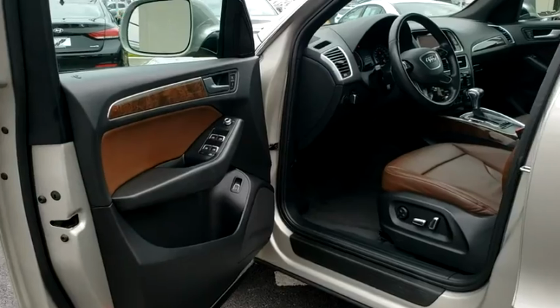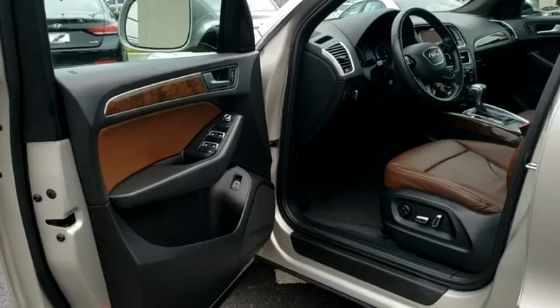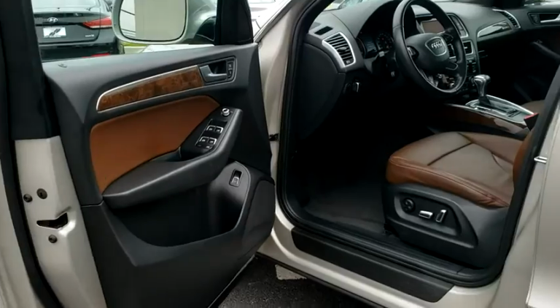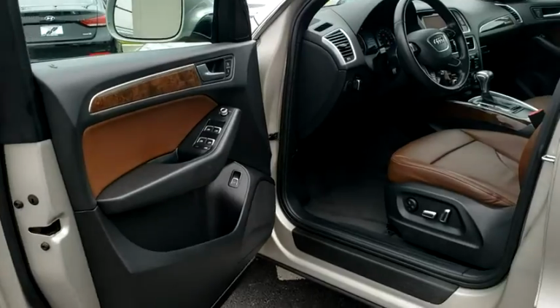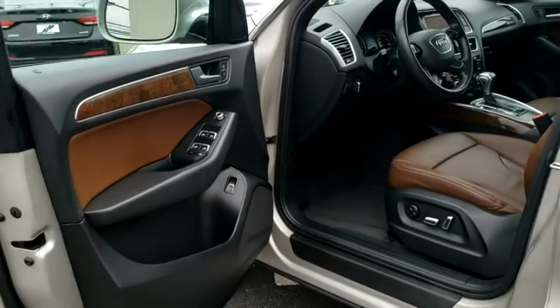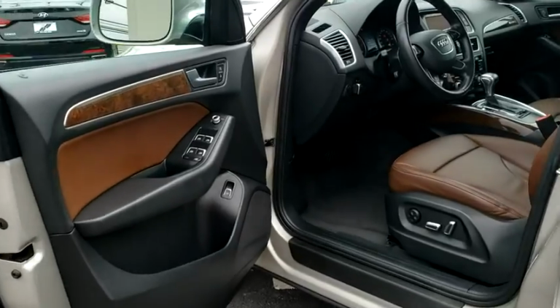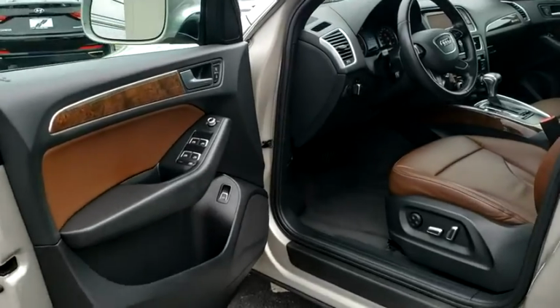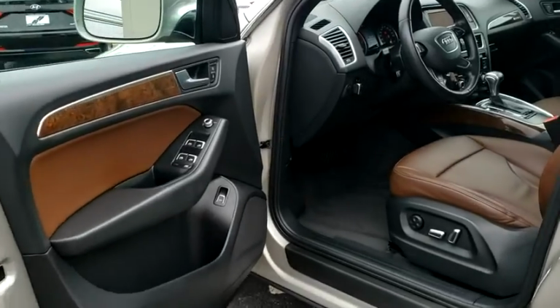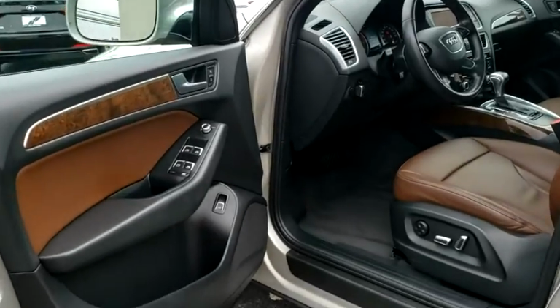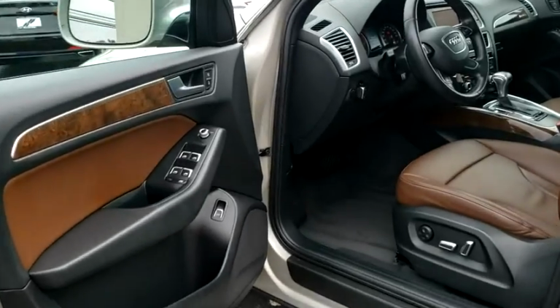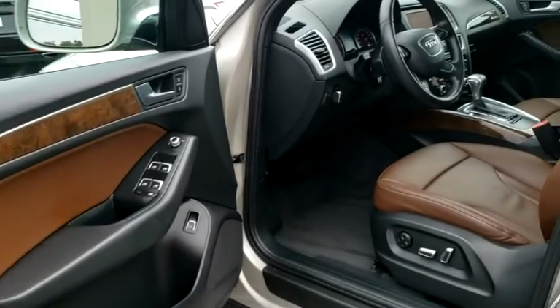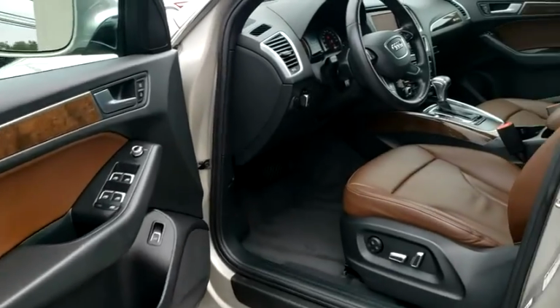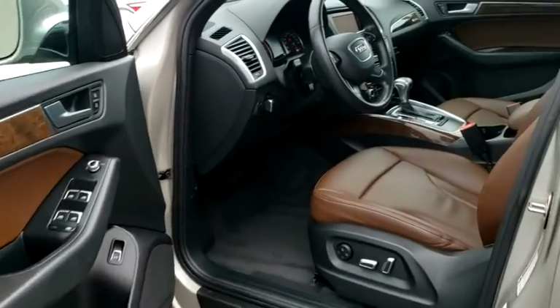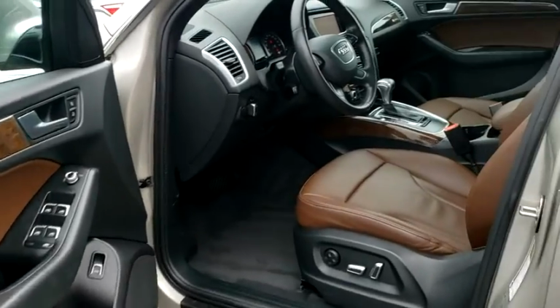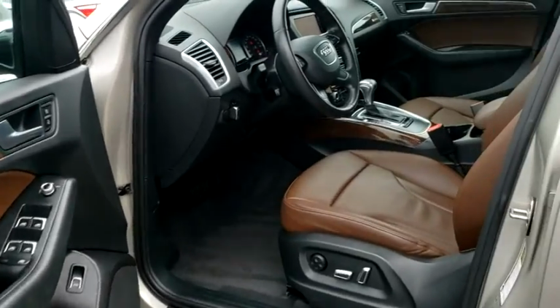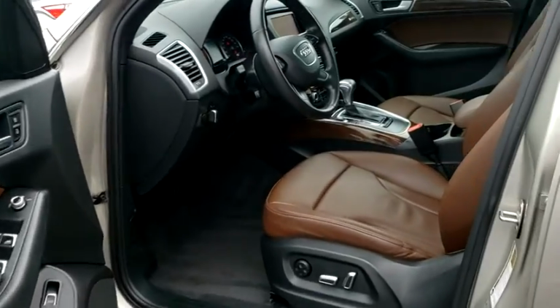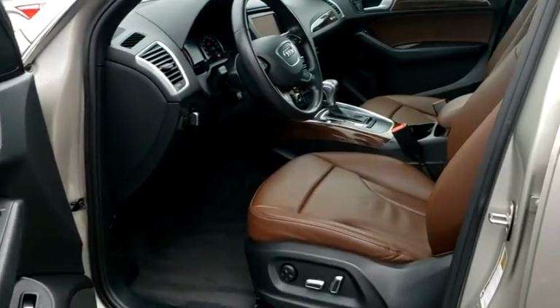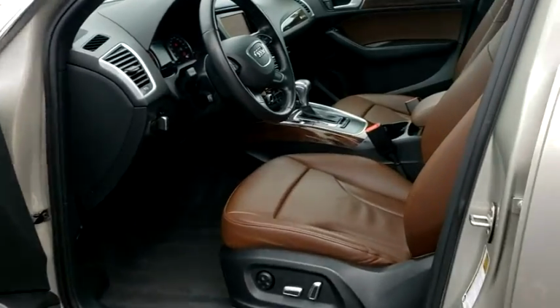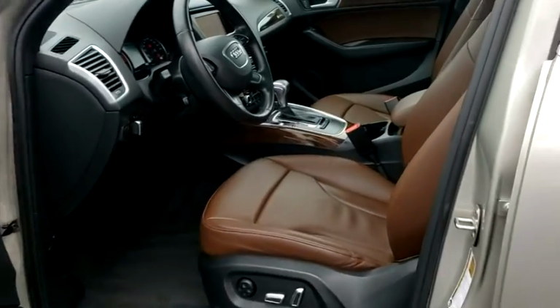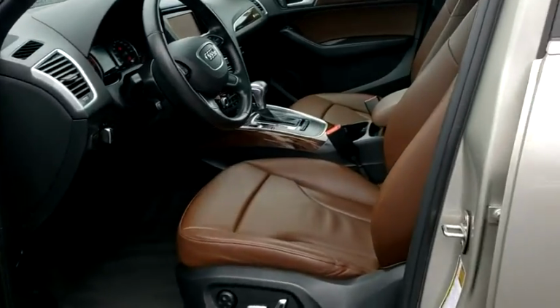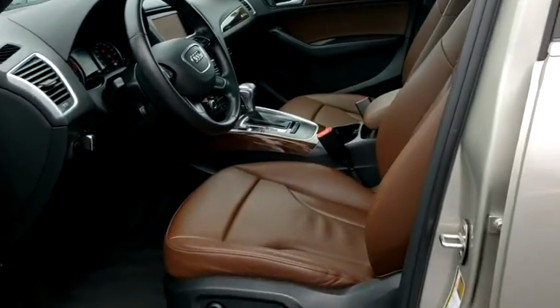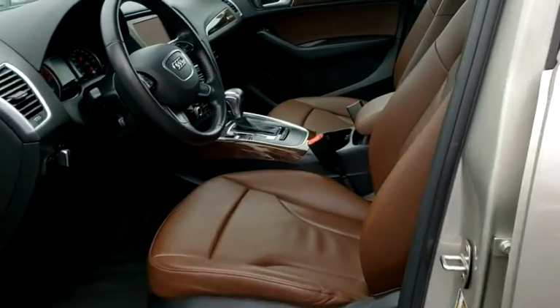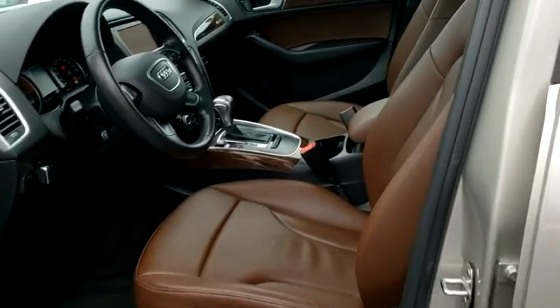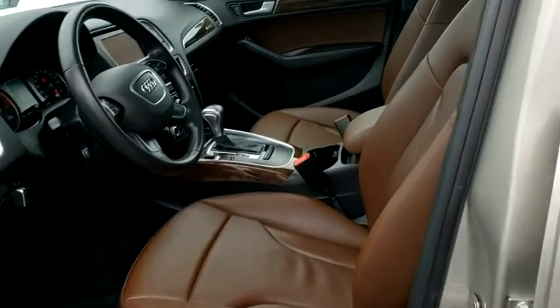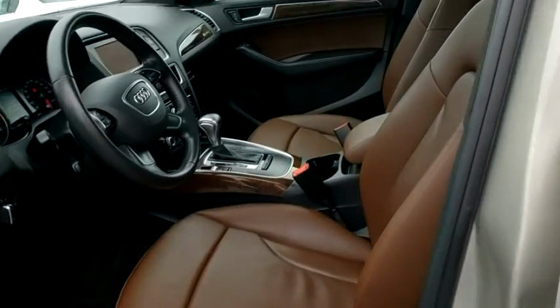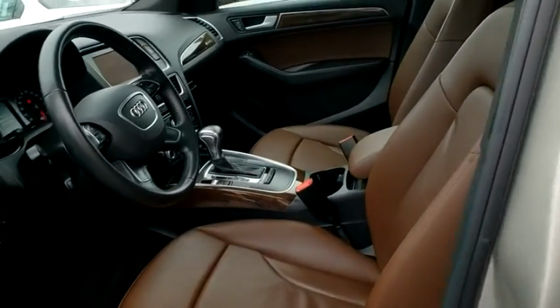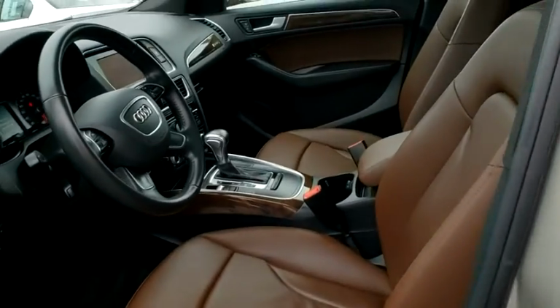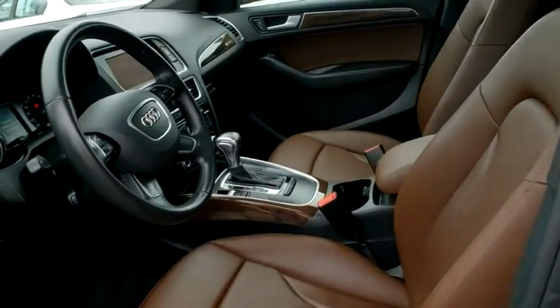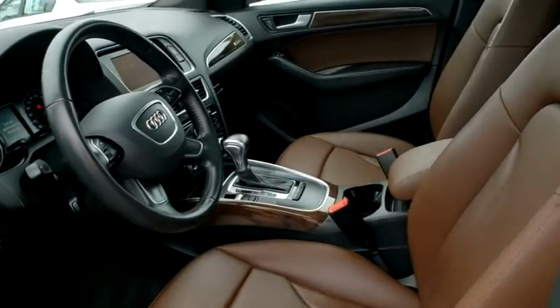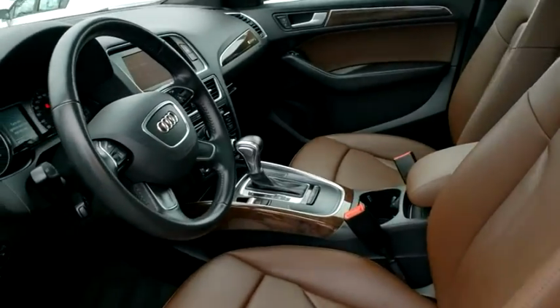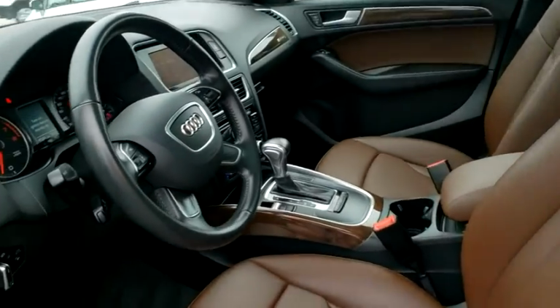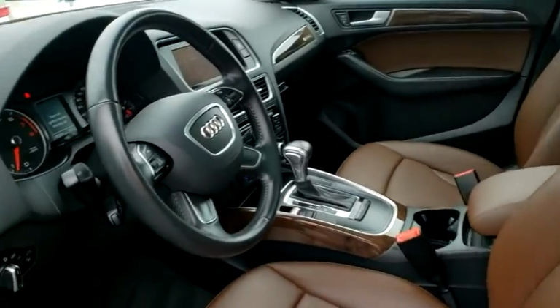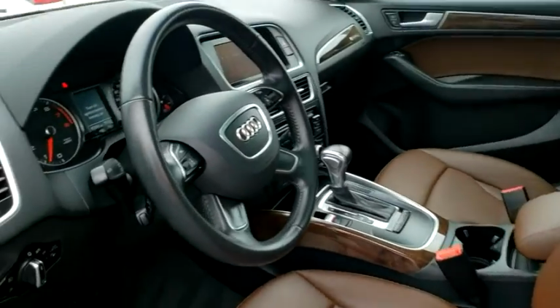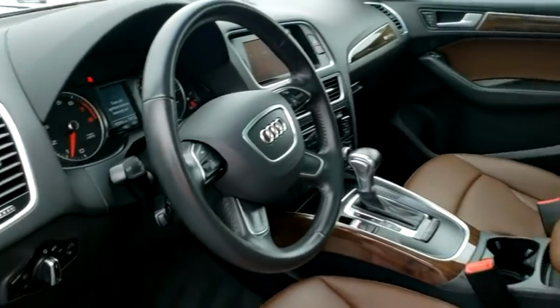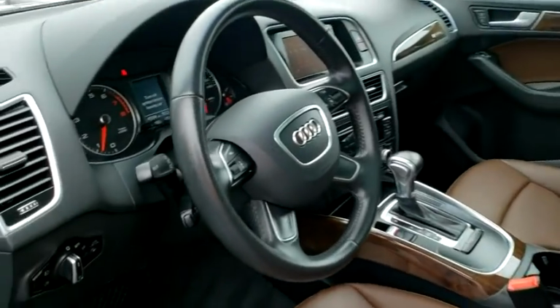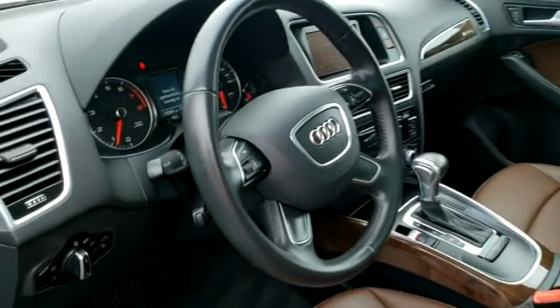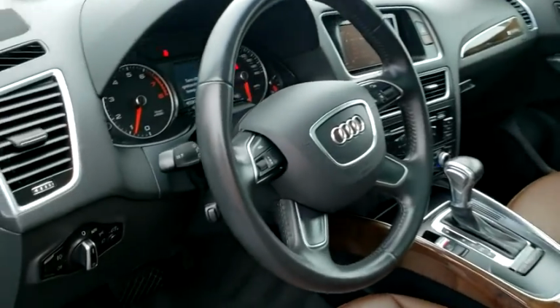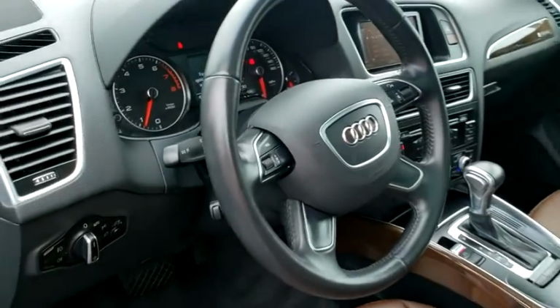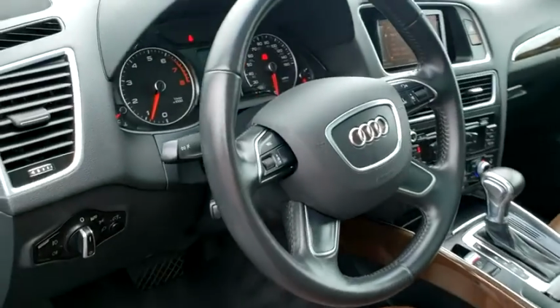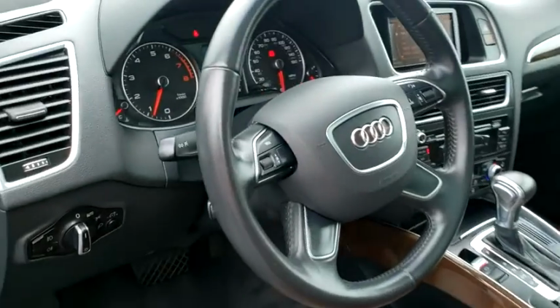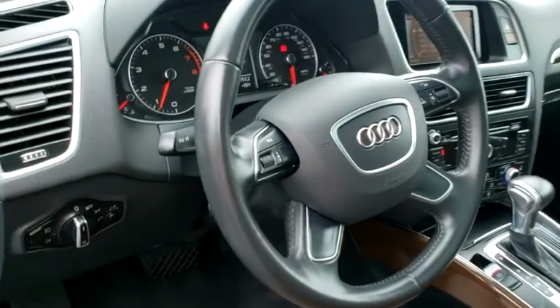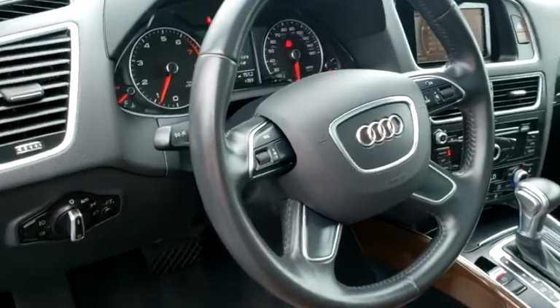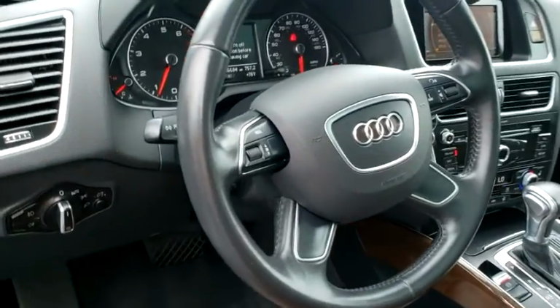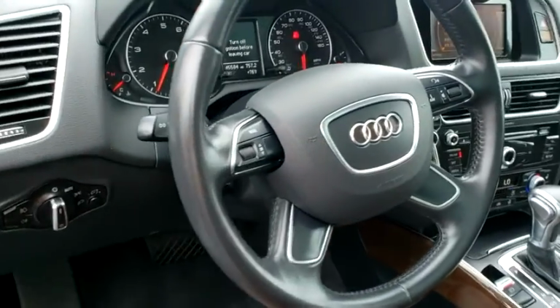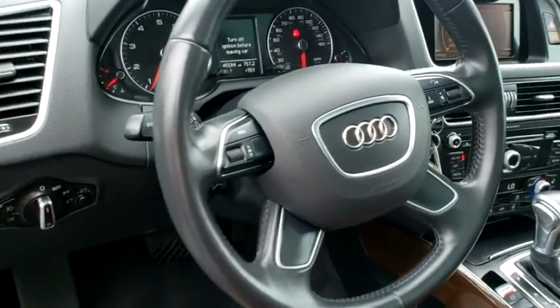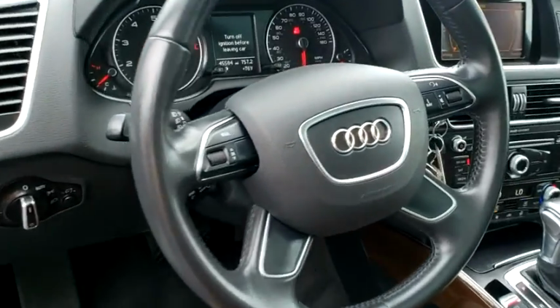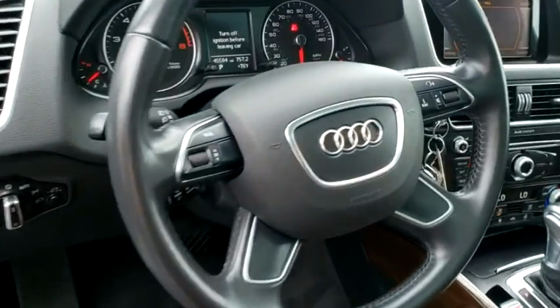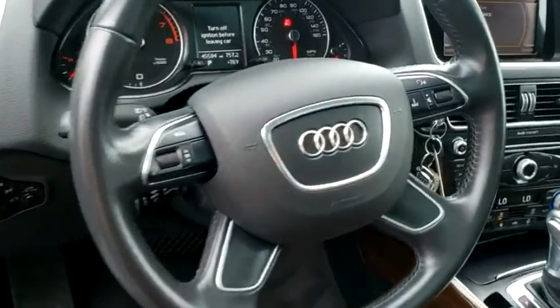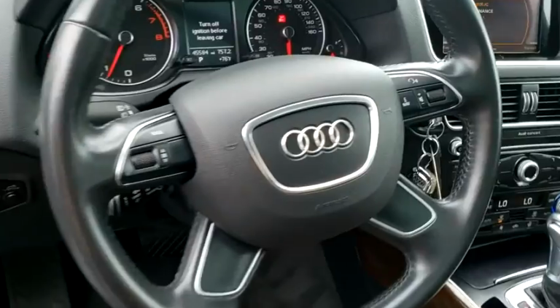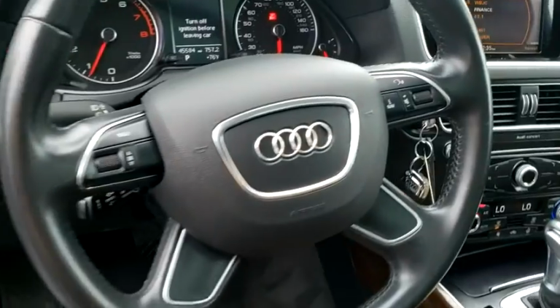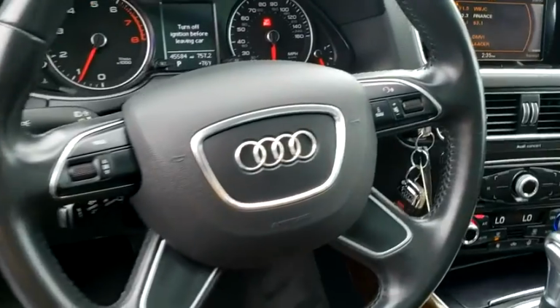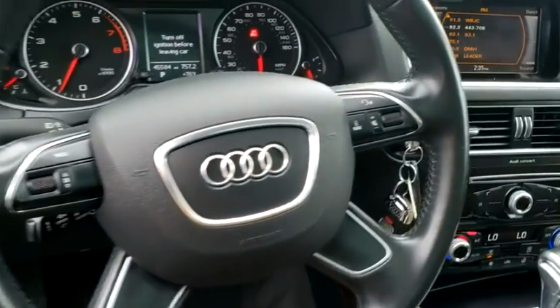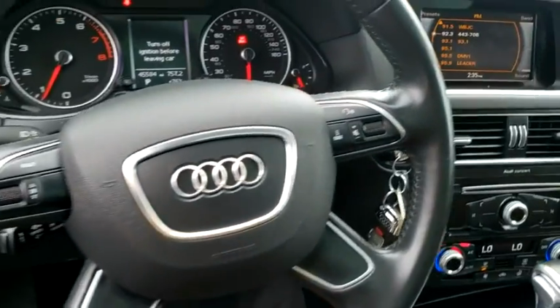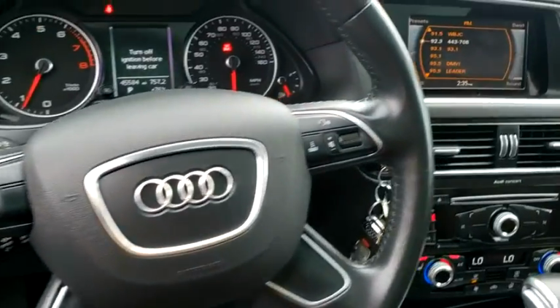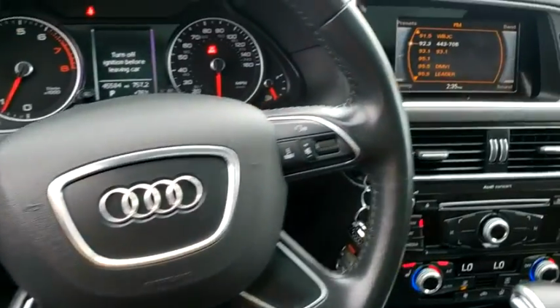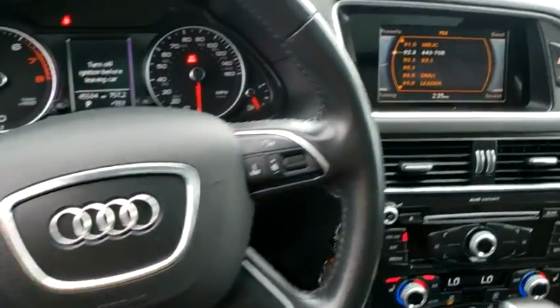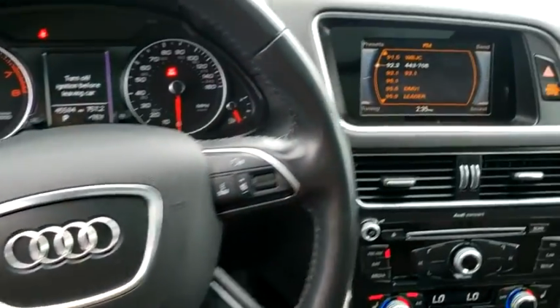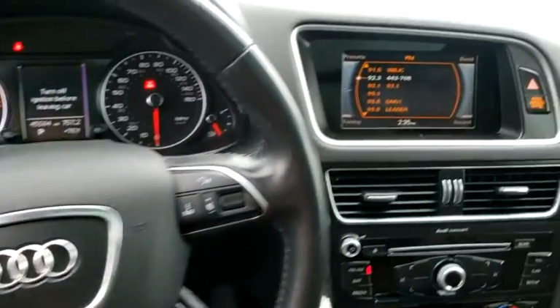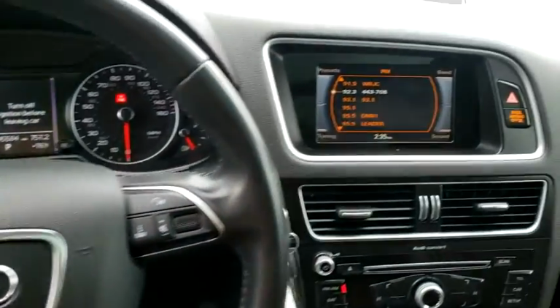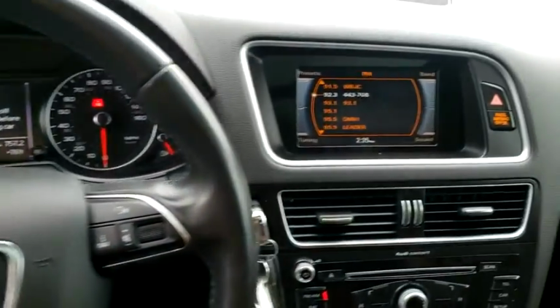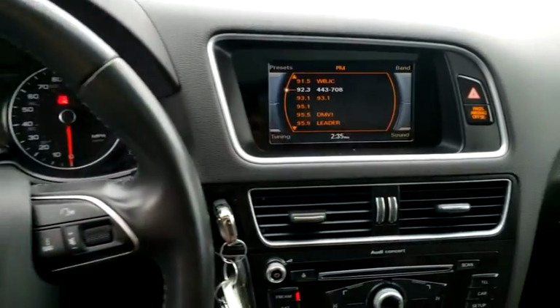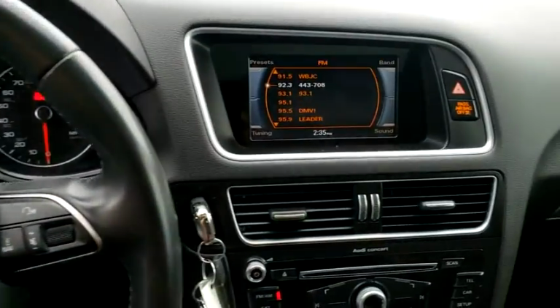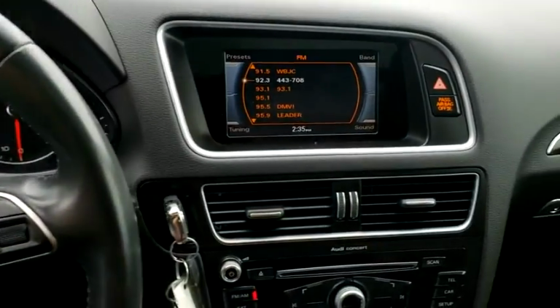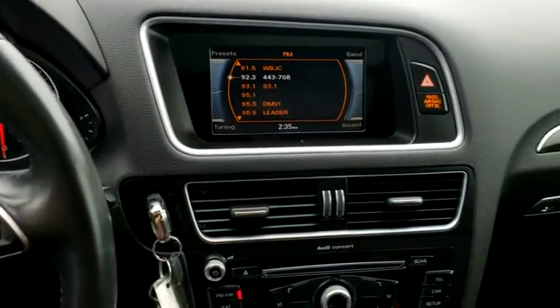CD player, fog lights, leather seats, overhead console, tachometer, remote keyless entry, power moonroof.